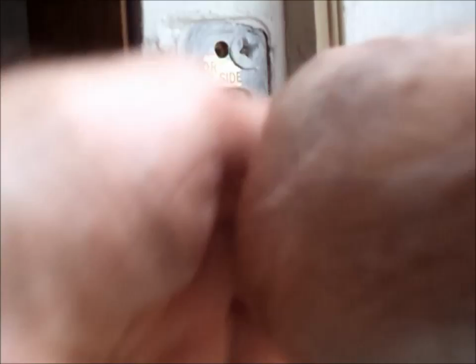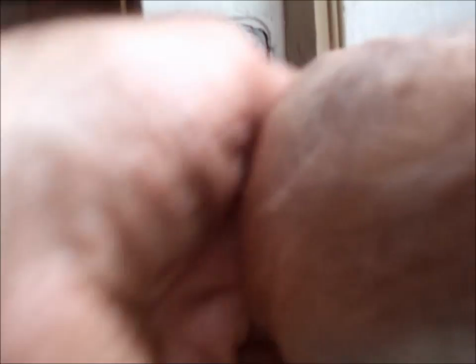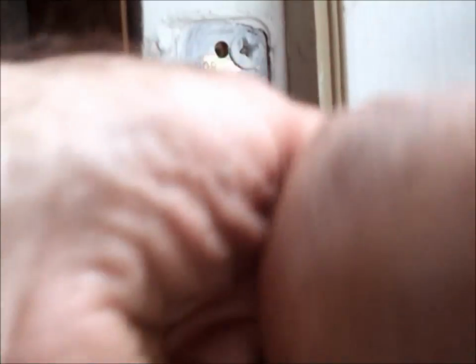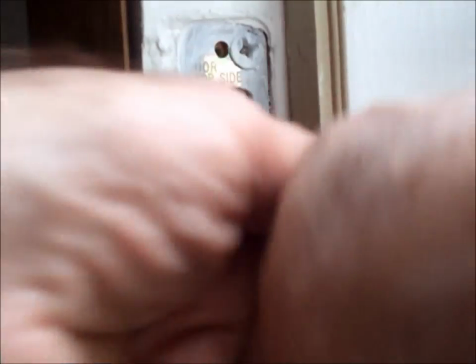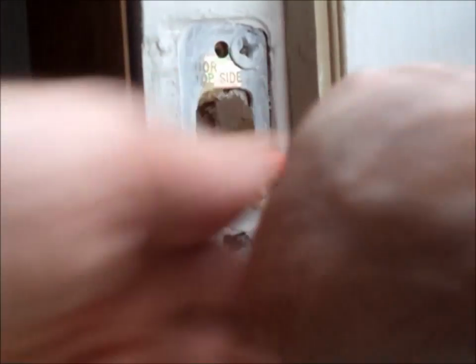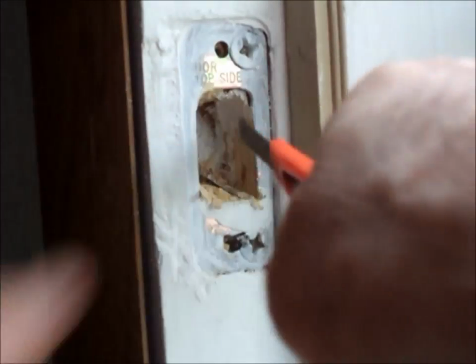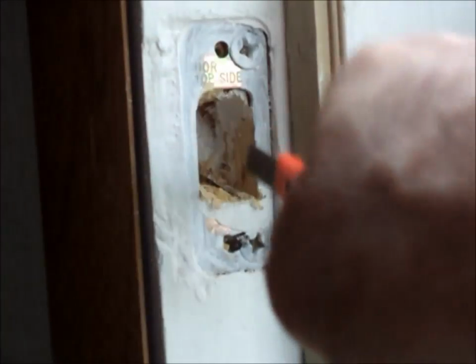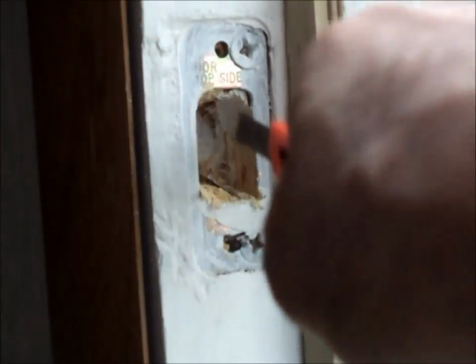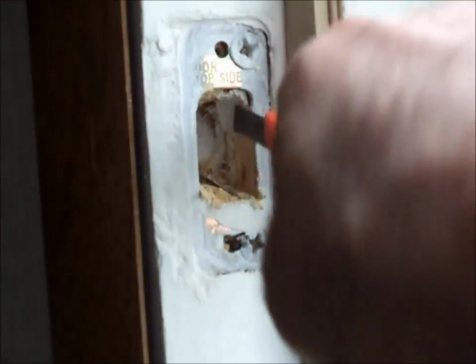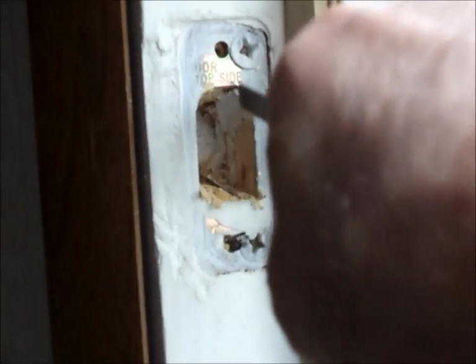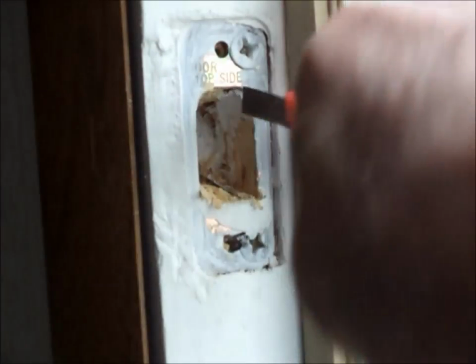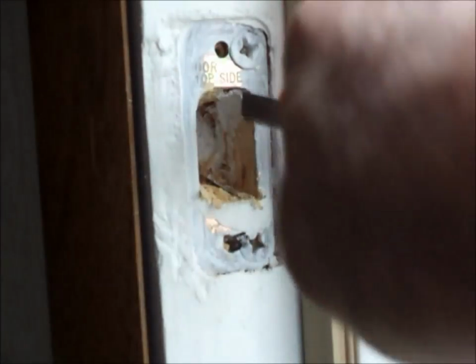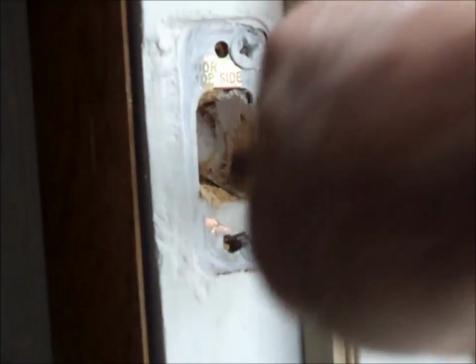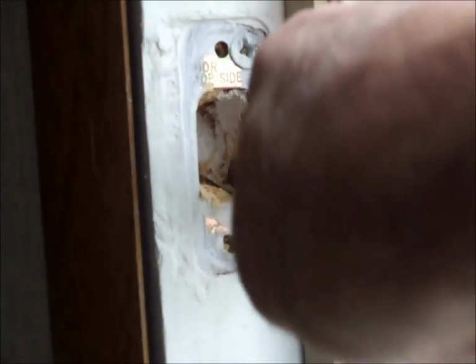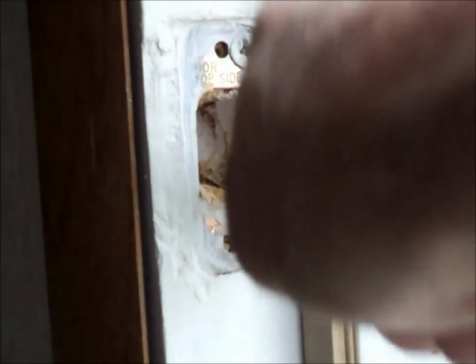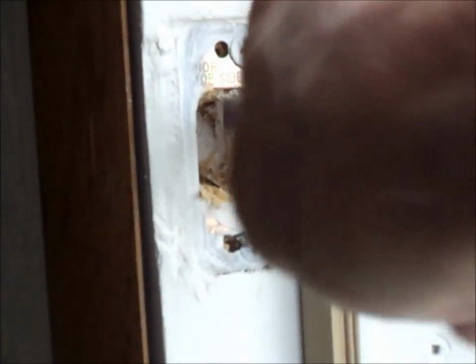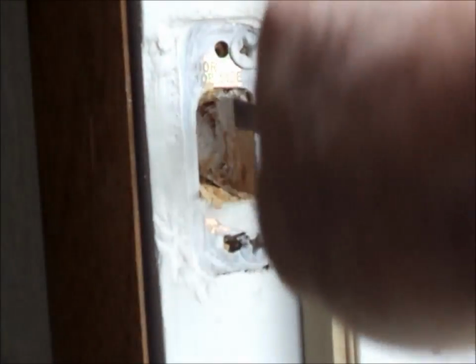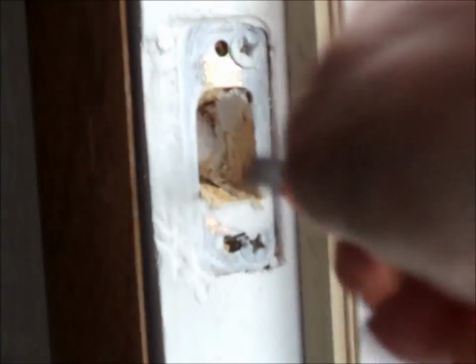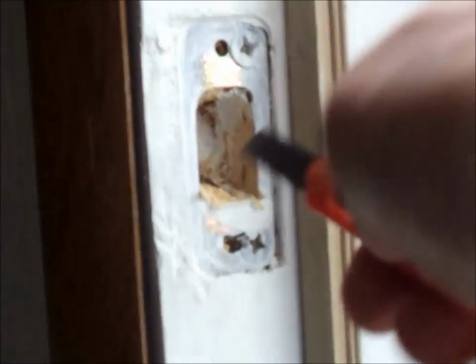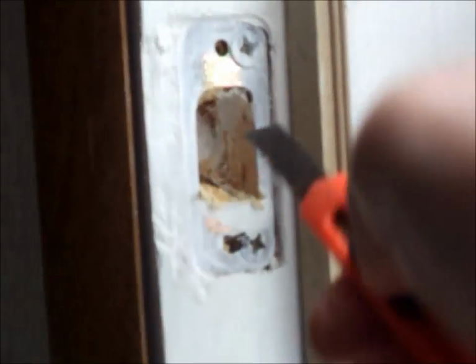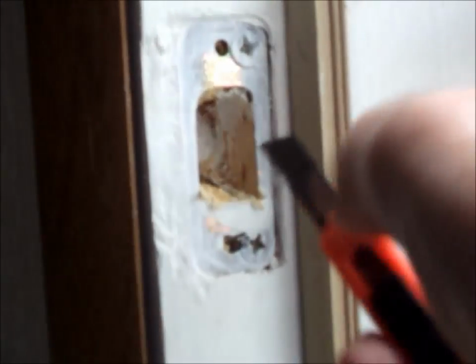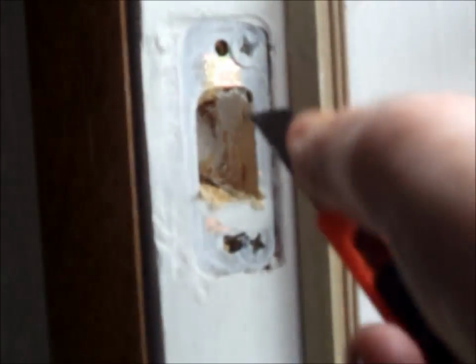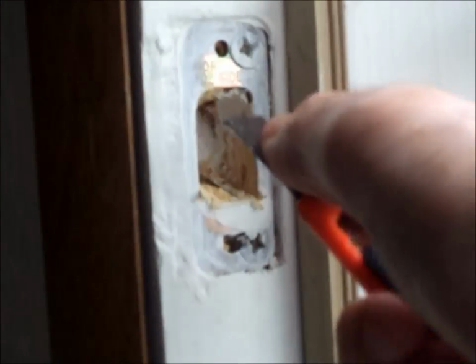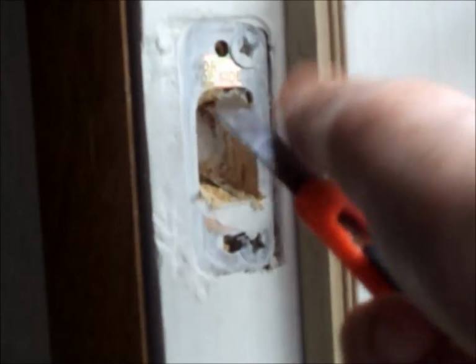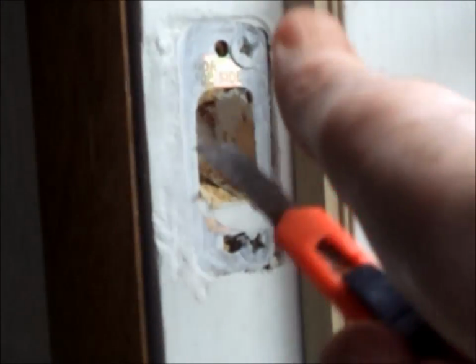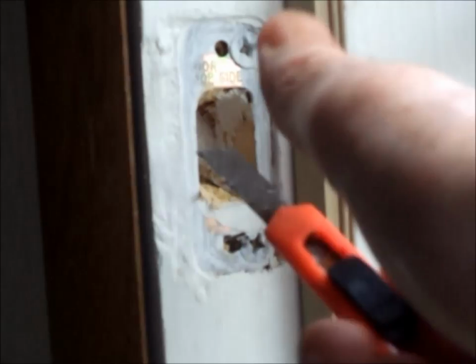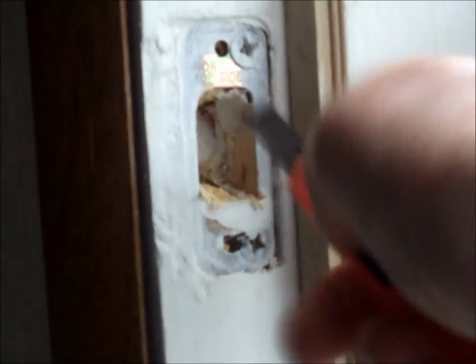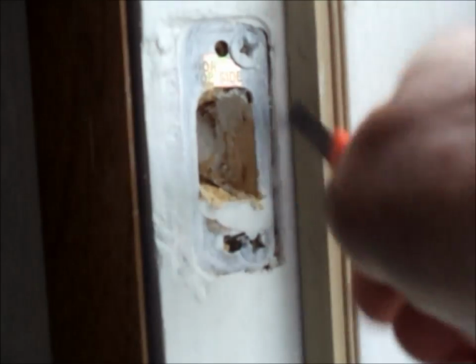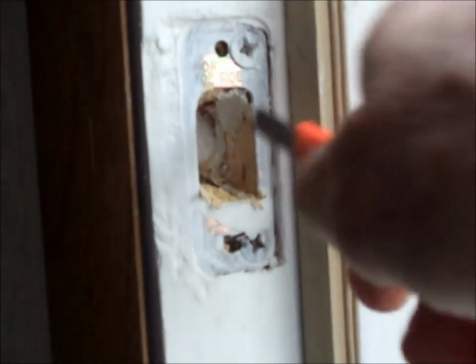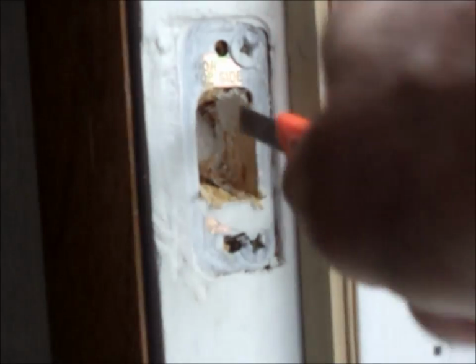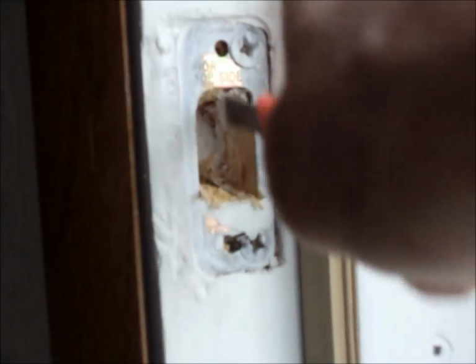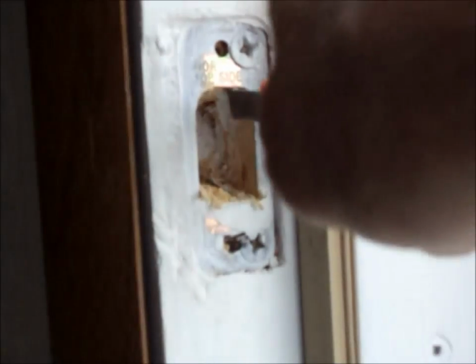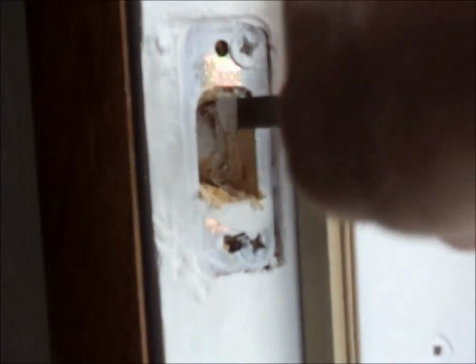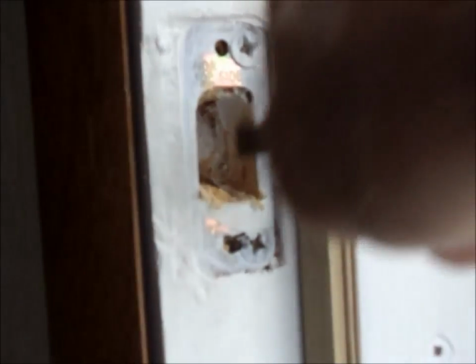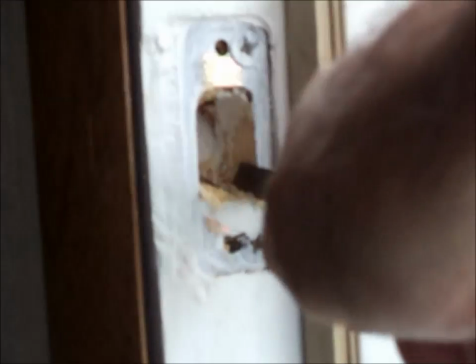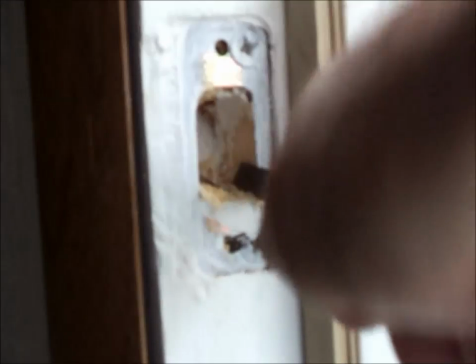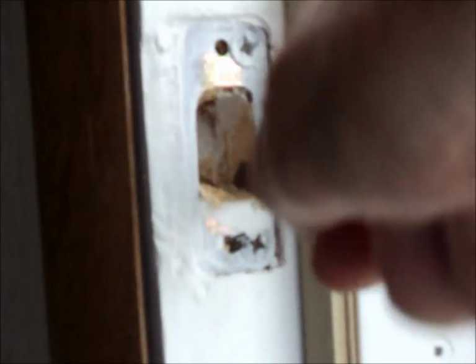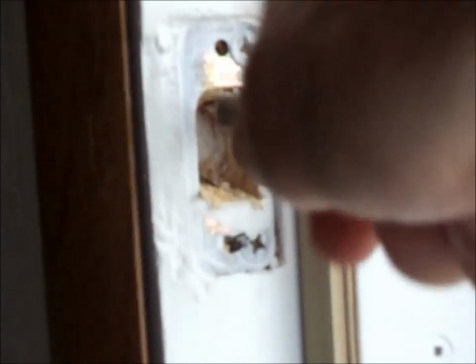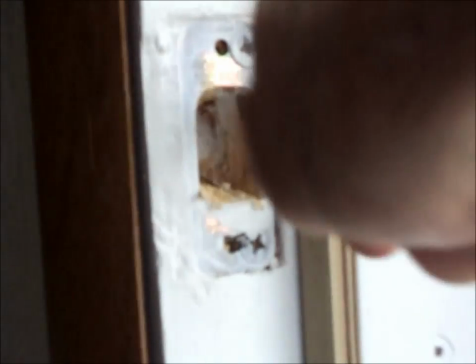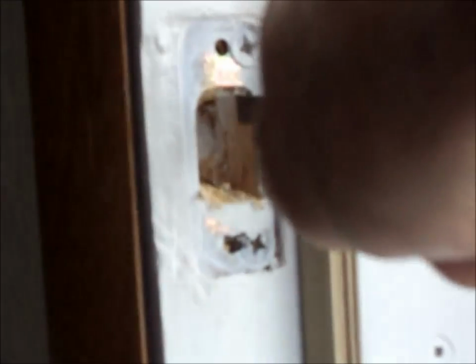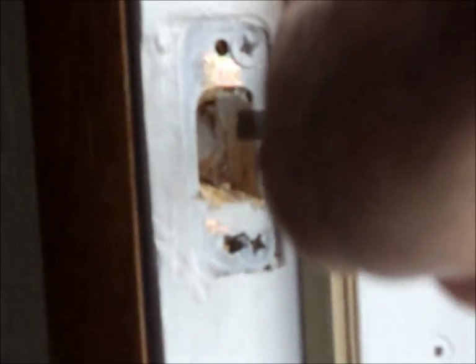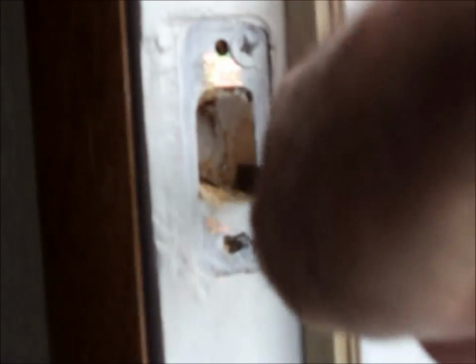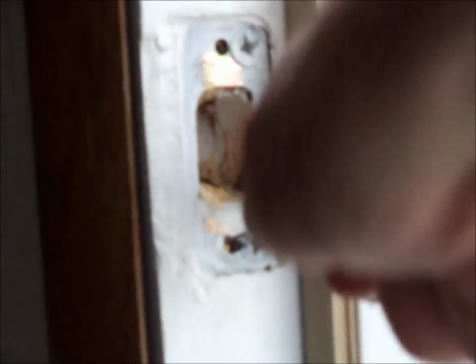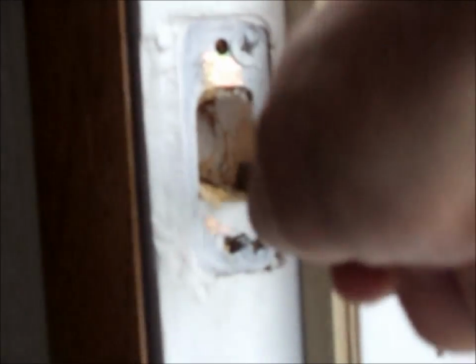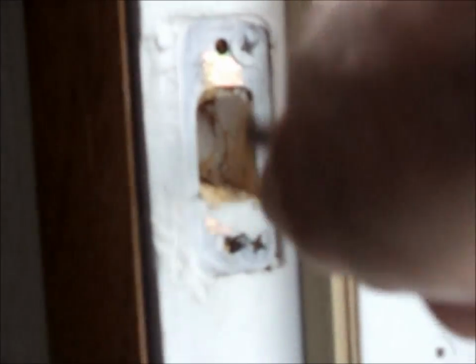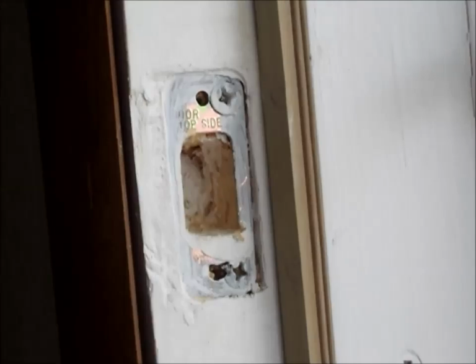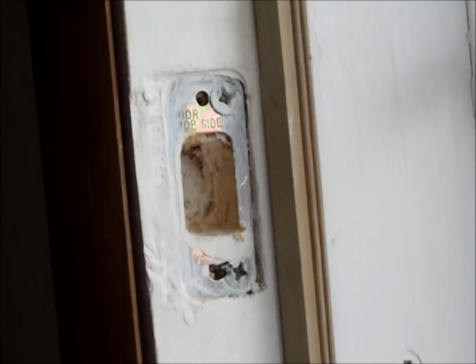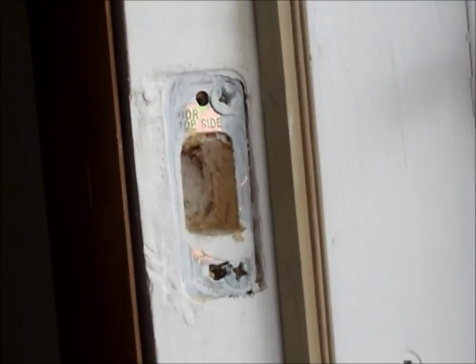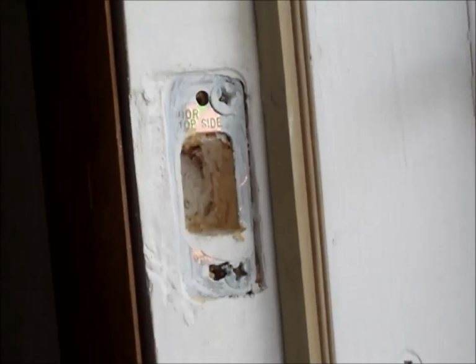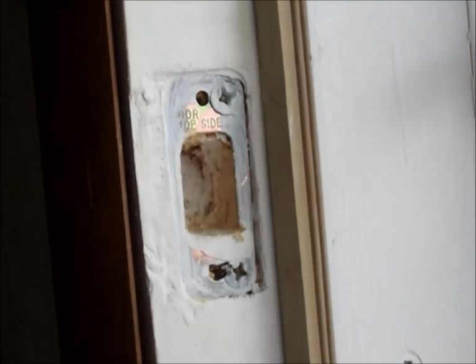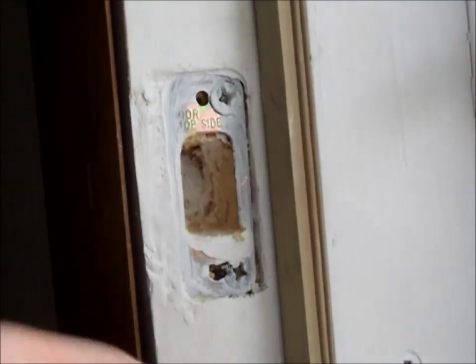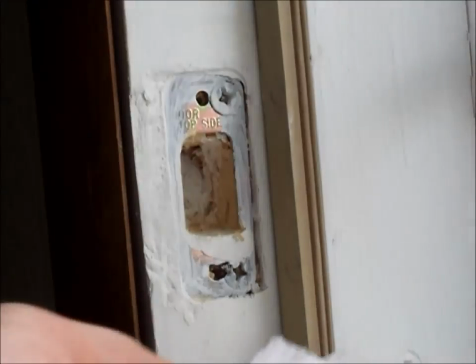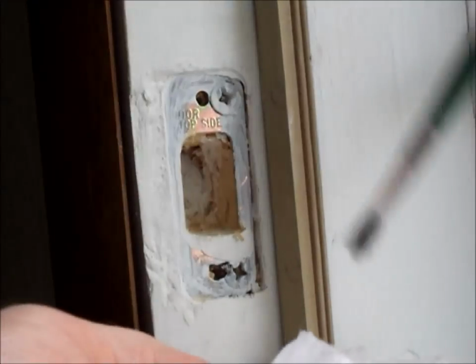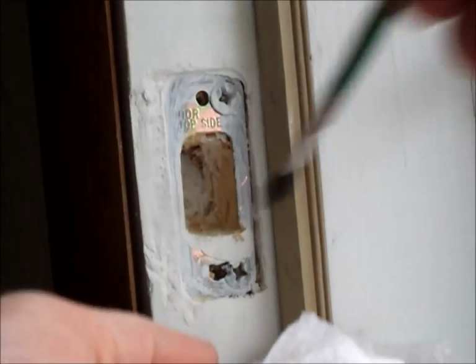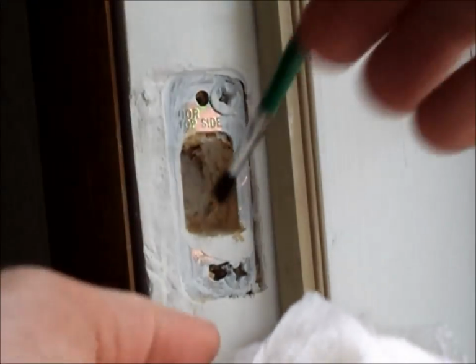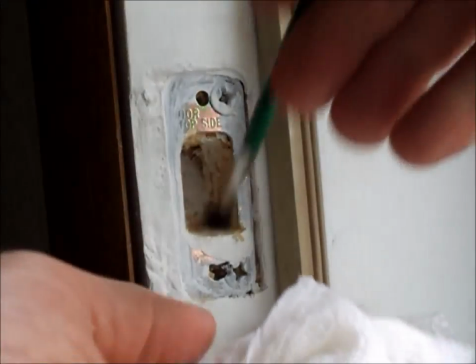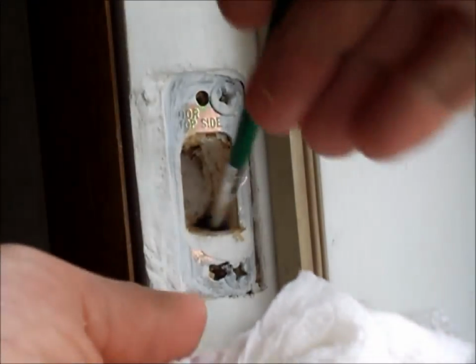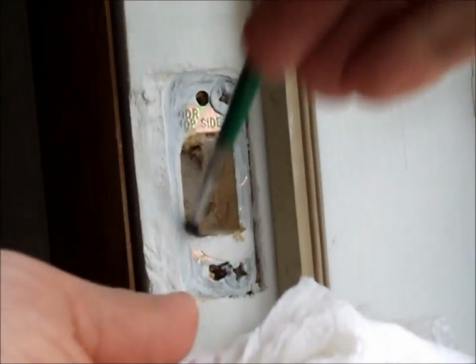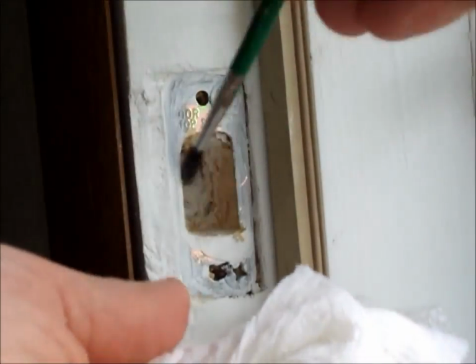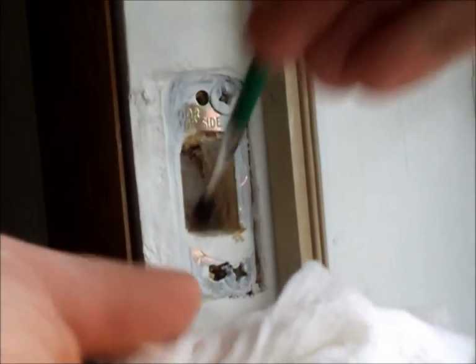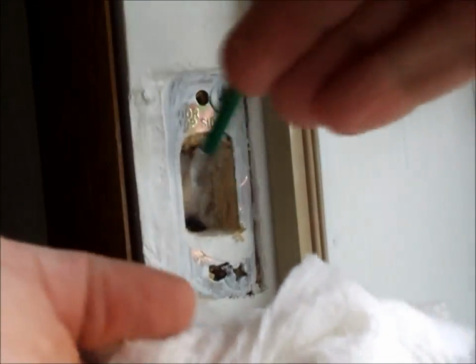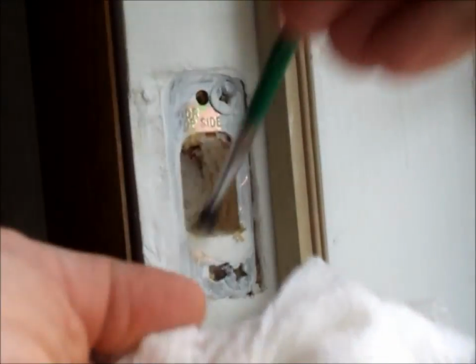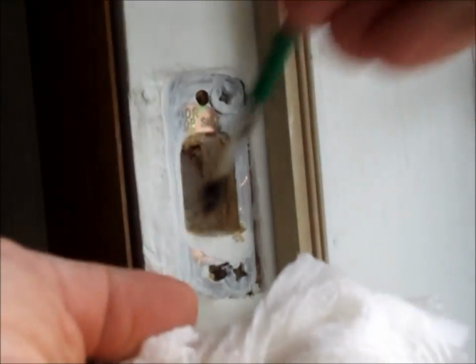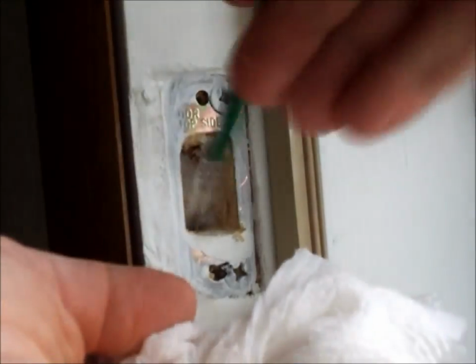You should wear safety goggles because these blades break off and fly everywhere. You can clean it out with a small brush.